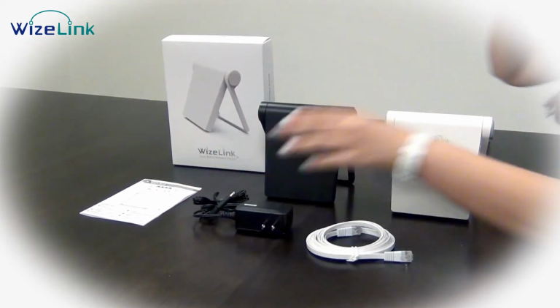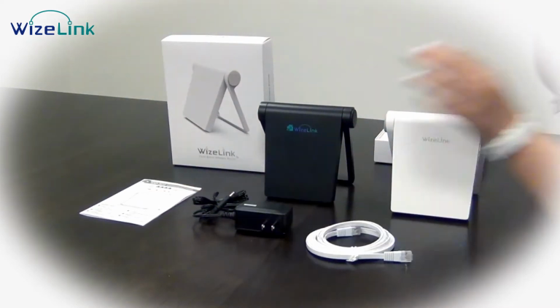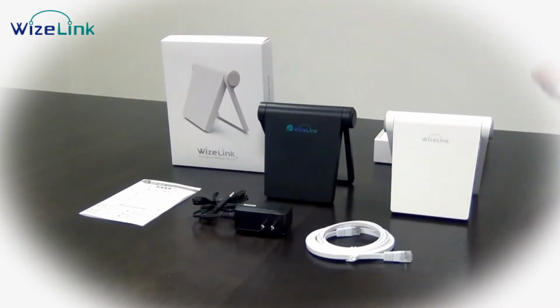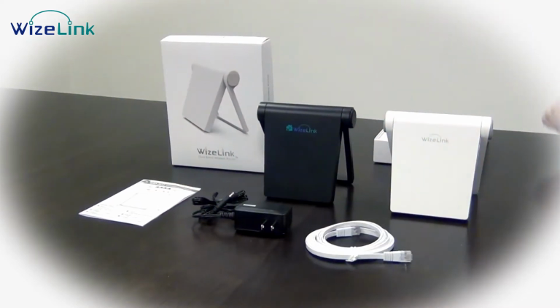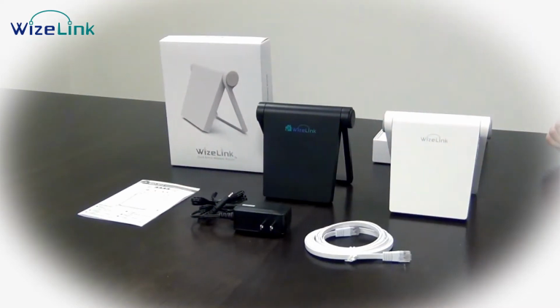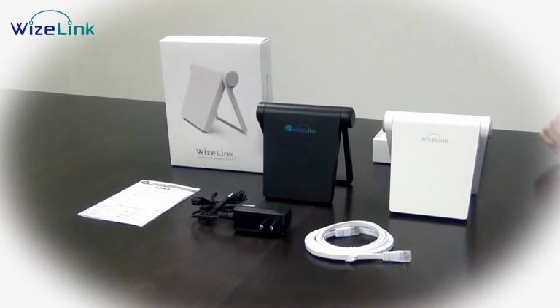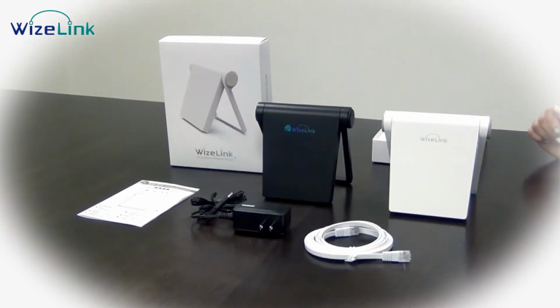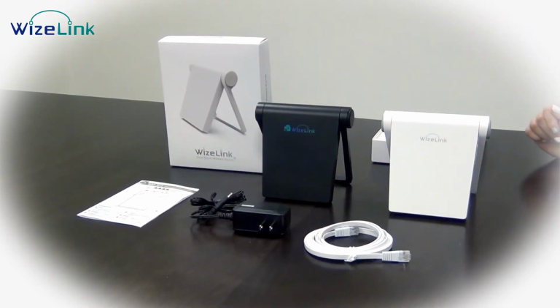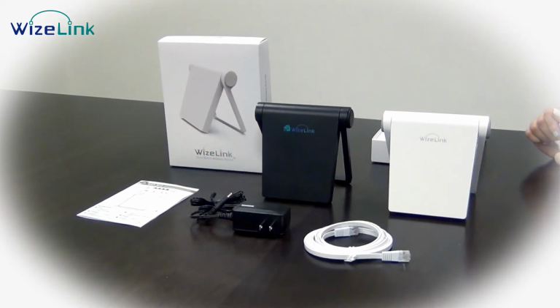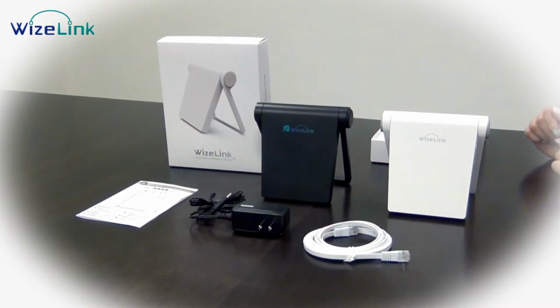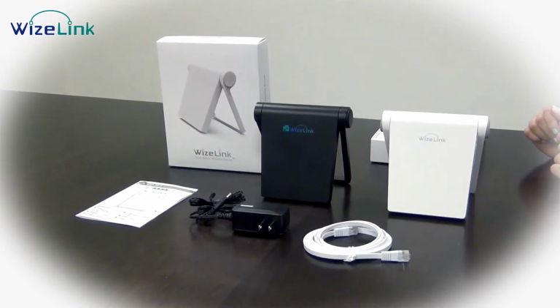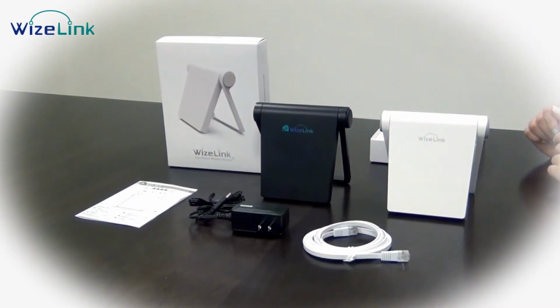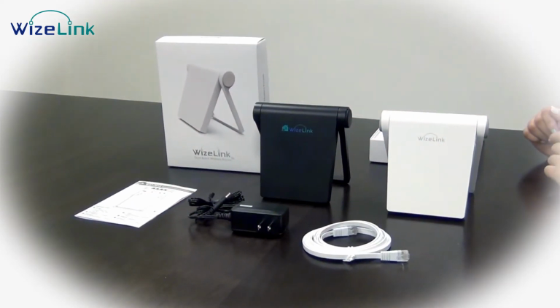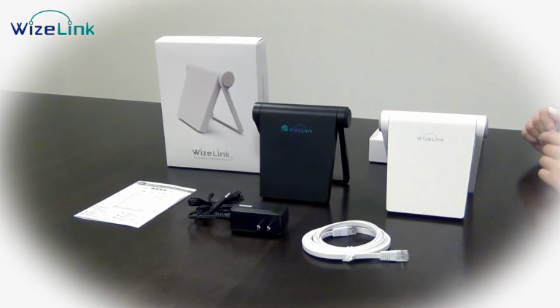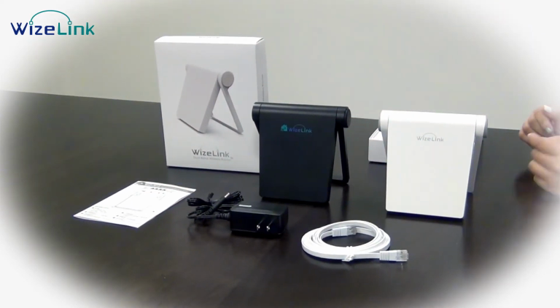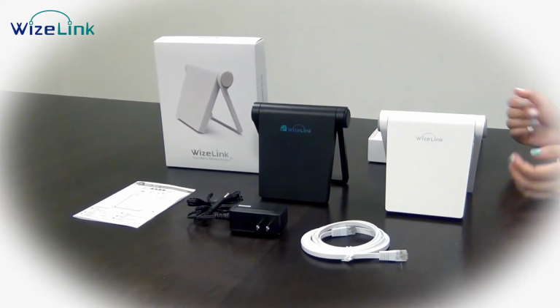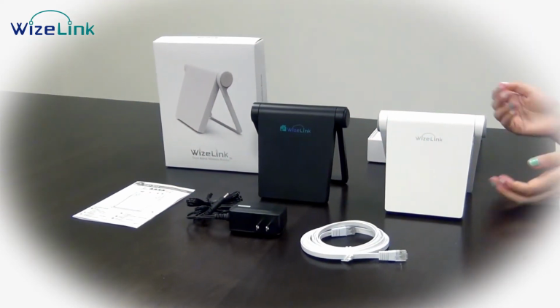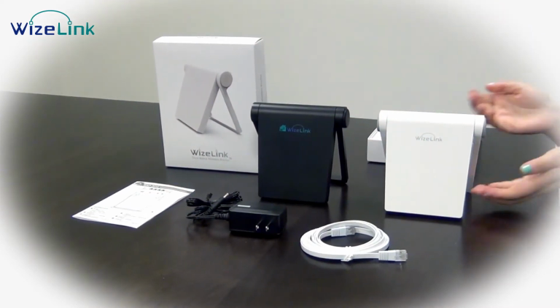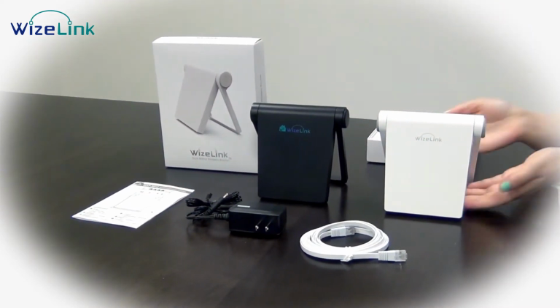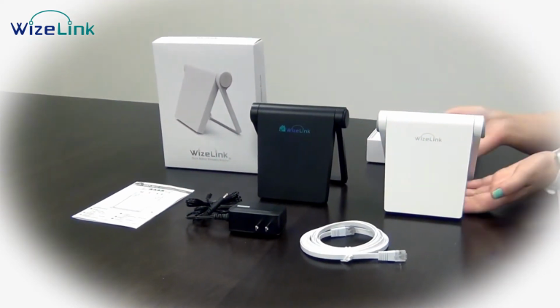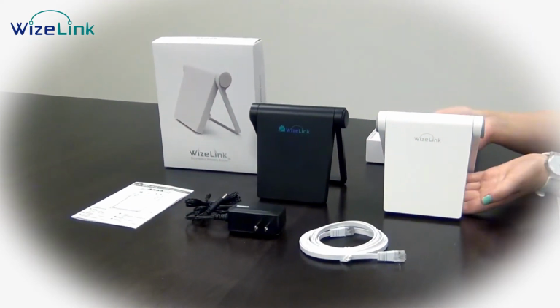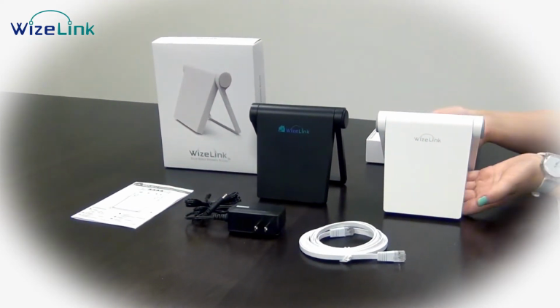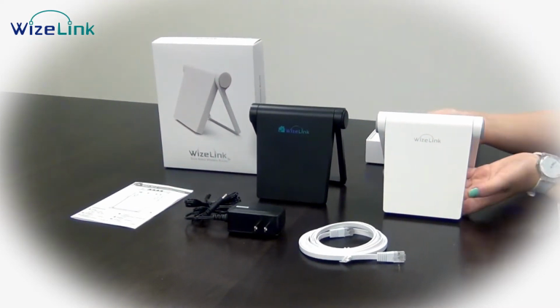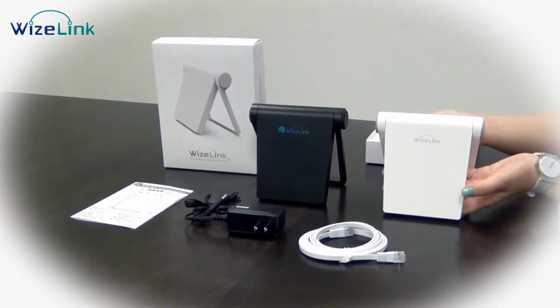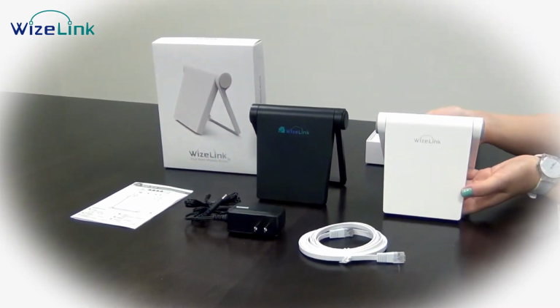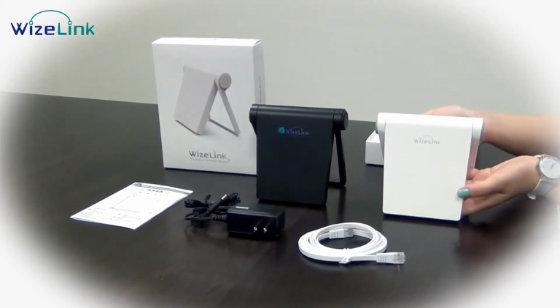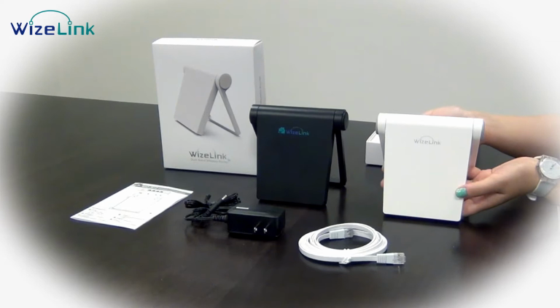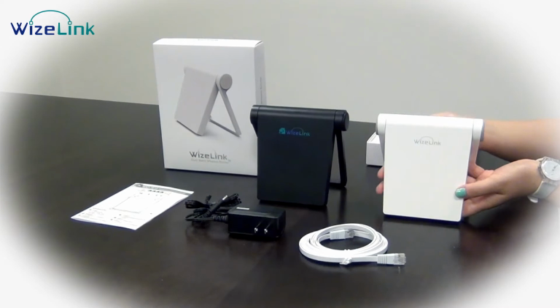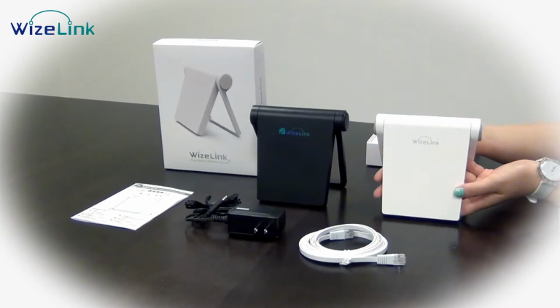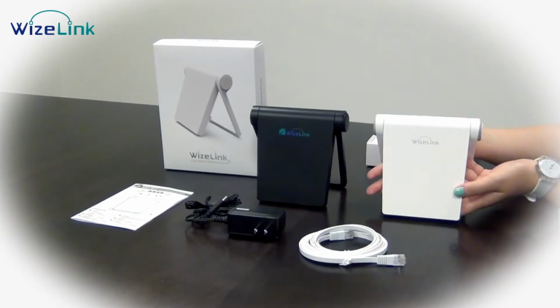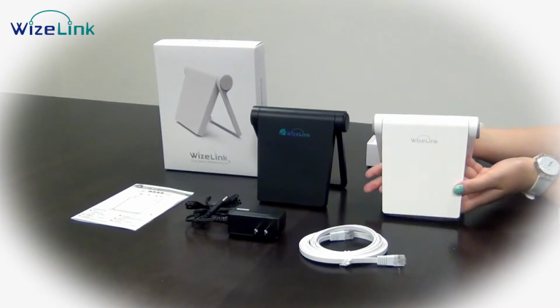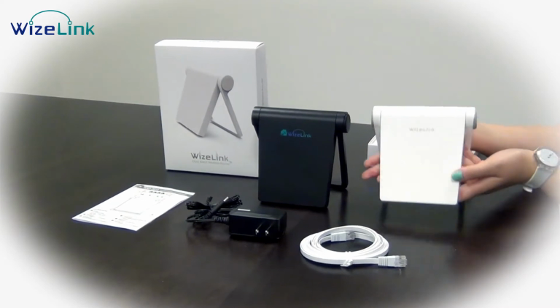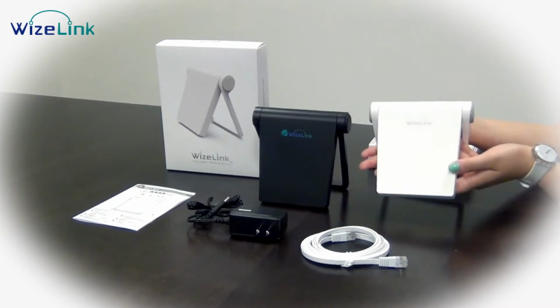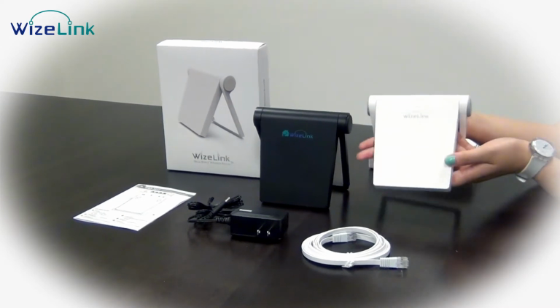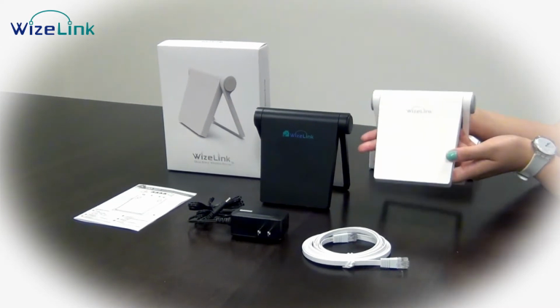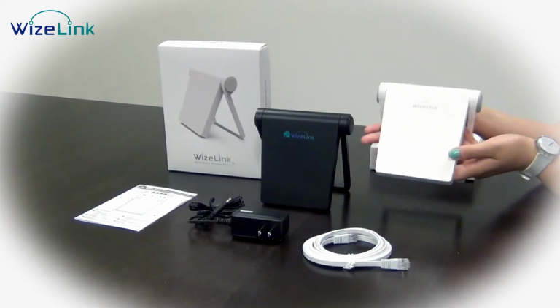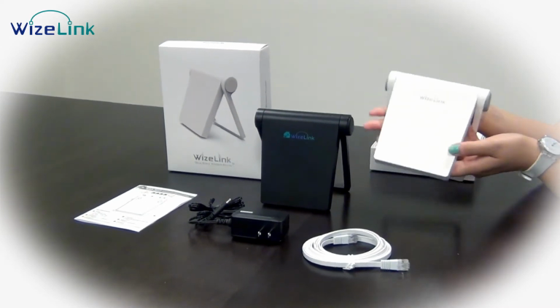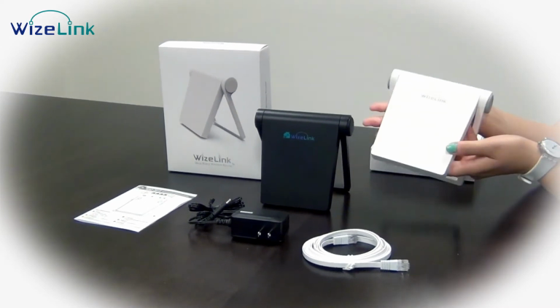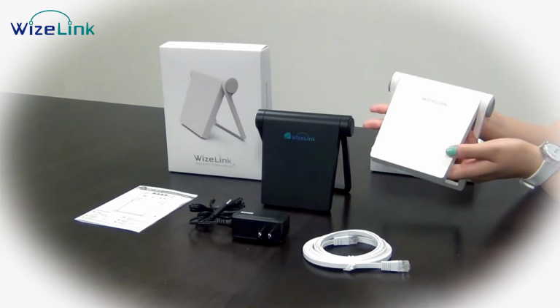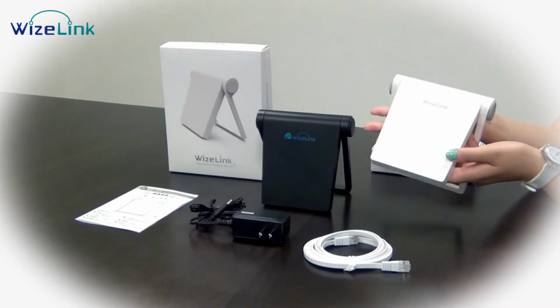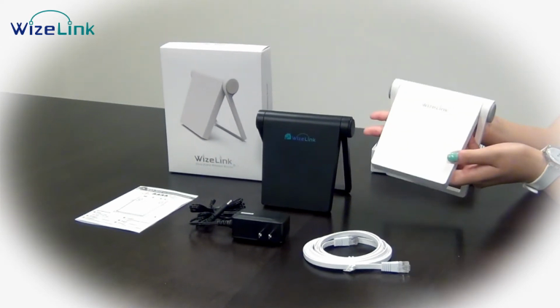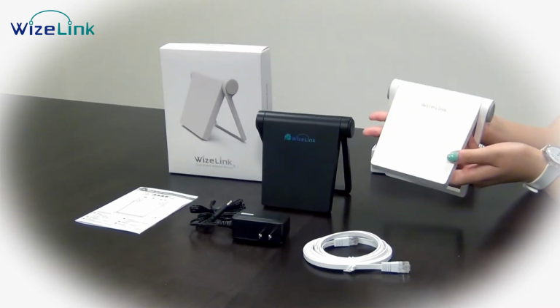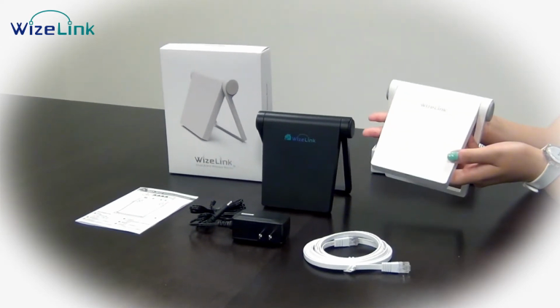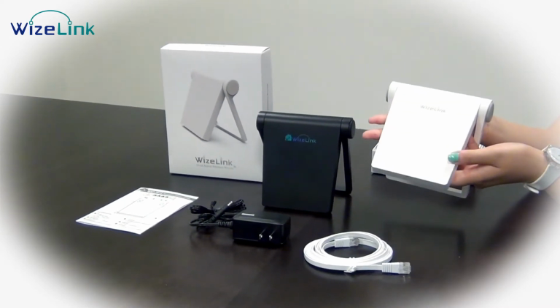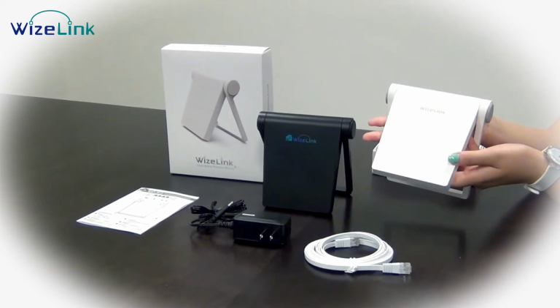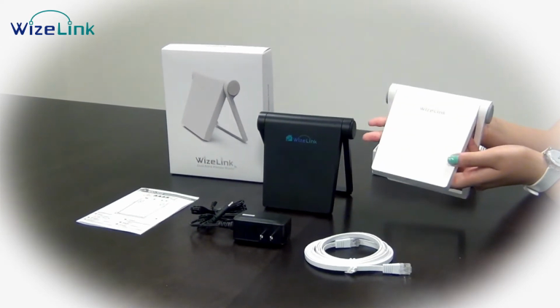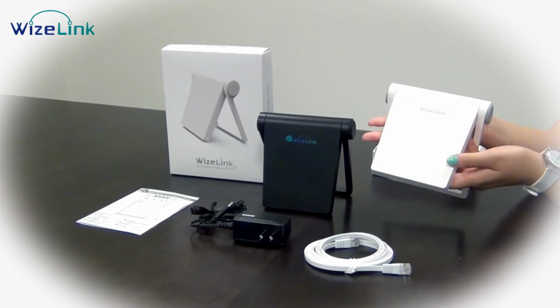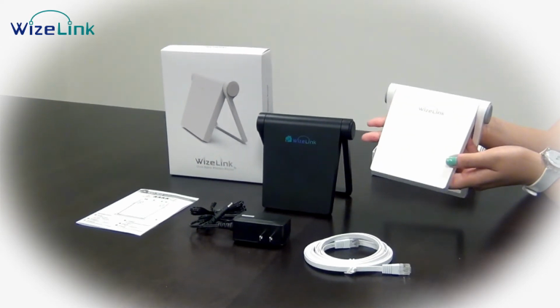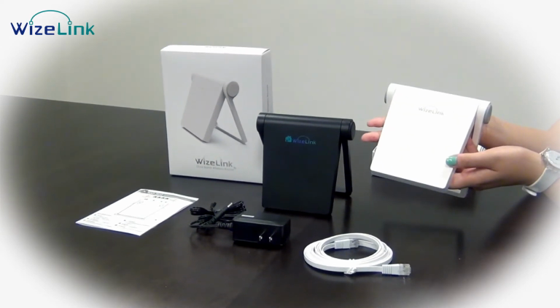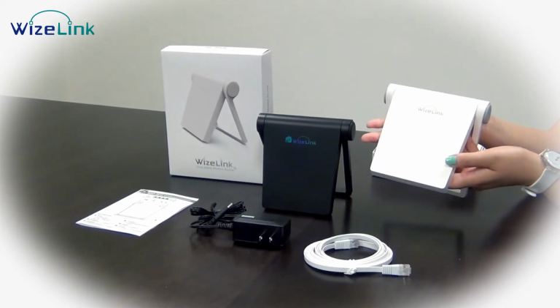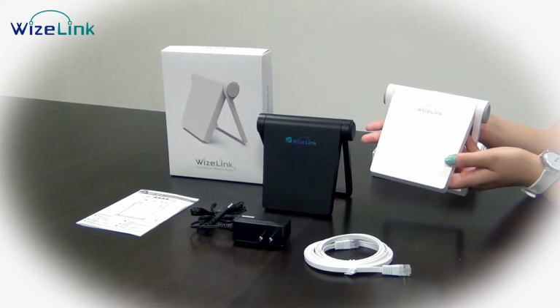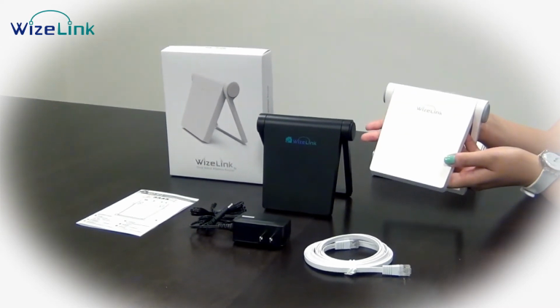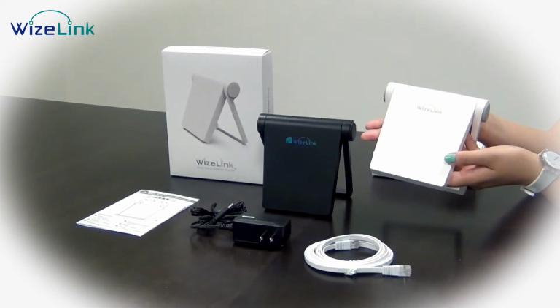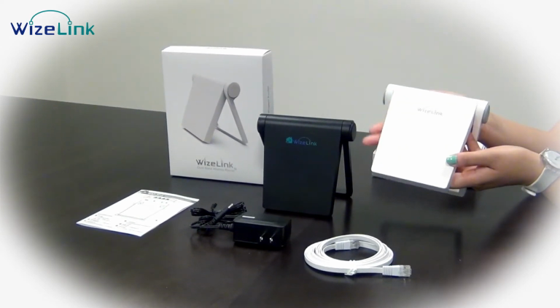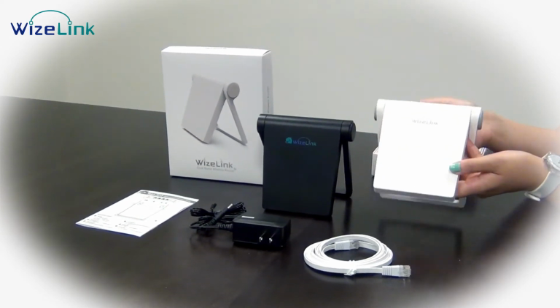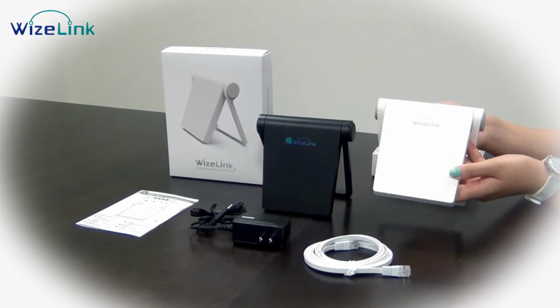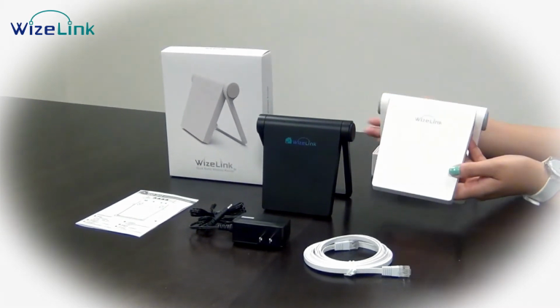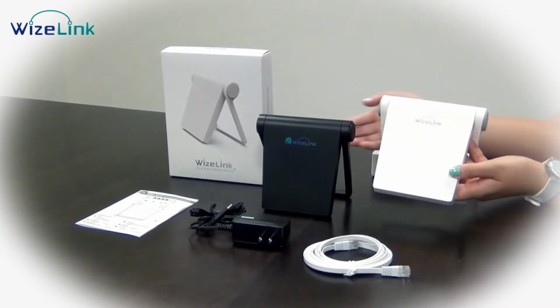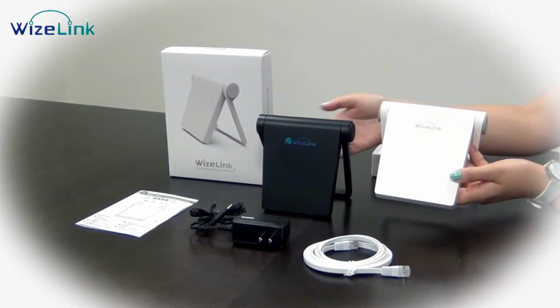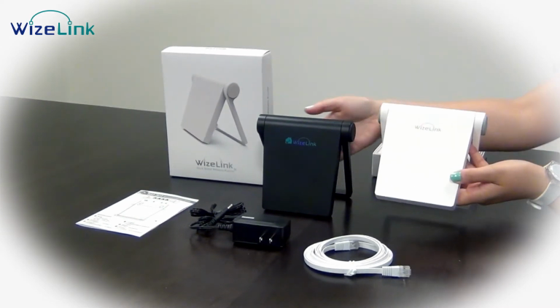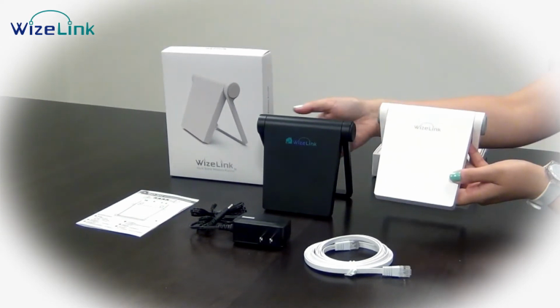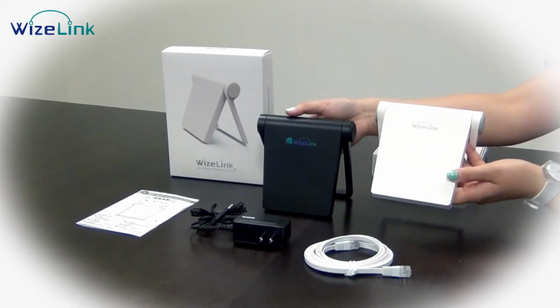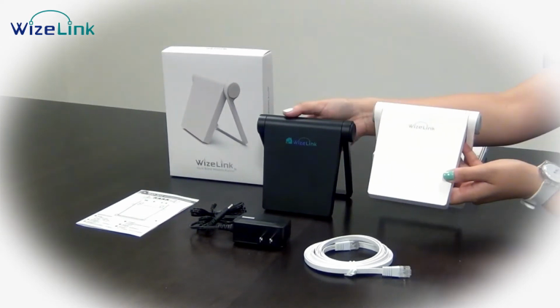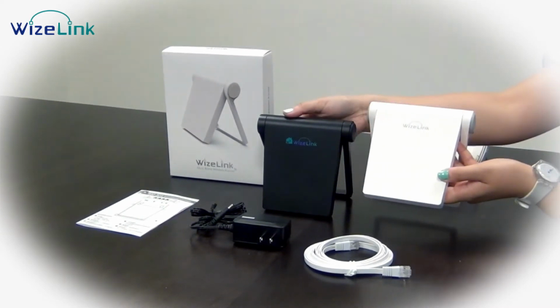For the most cost-effective Wi-Fi routers, if you're interested, make sure to contact your Wiselink sales representative.